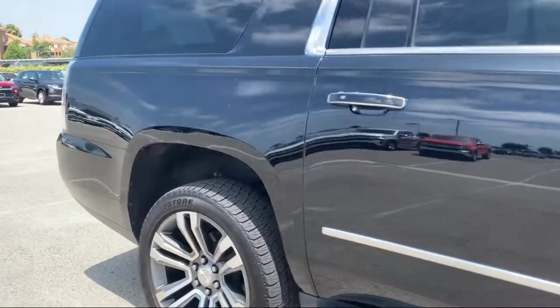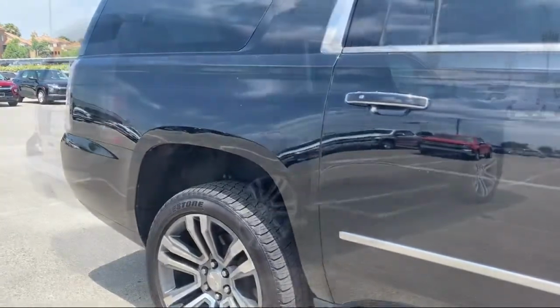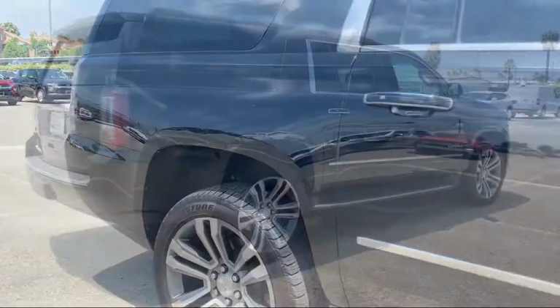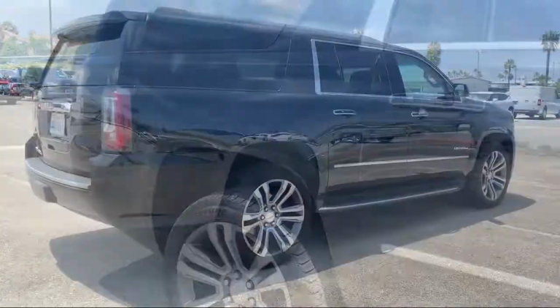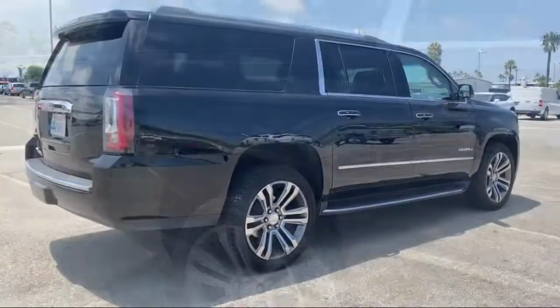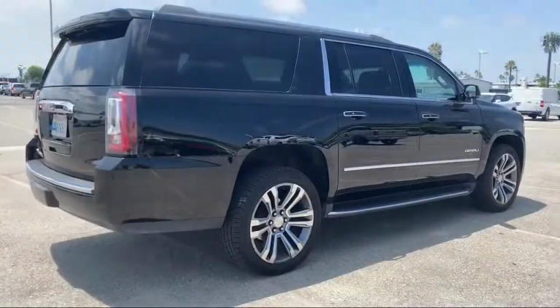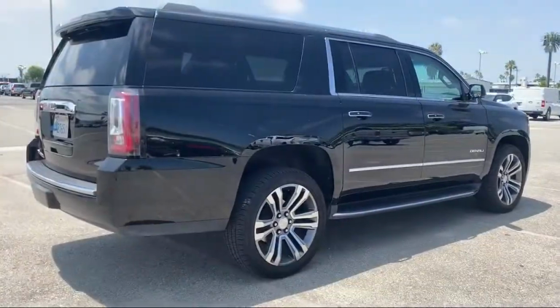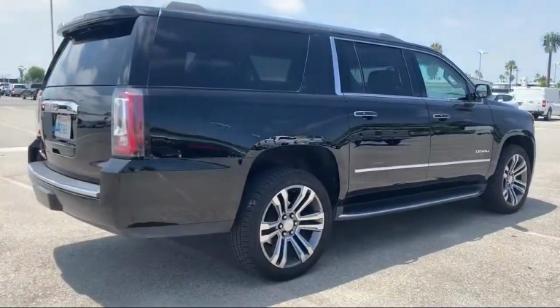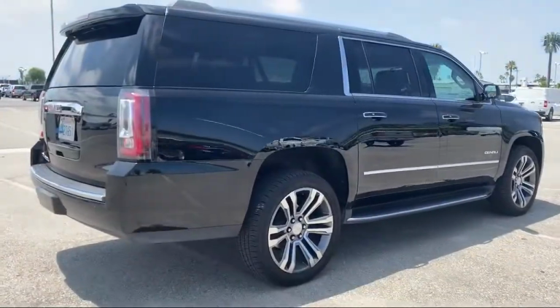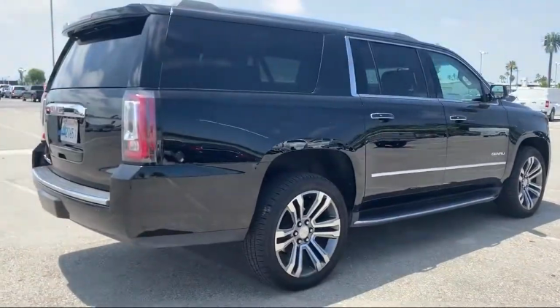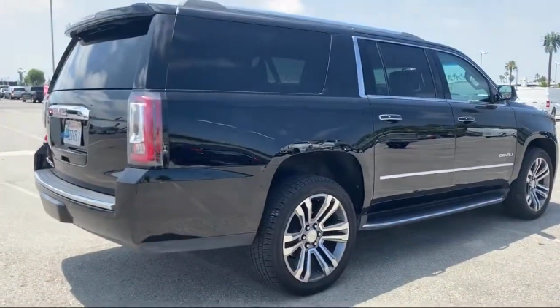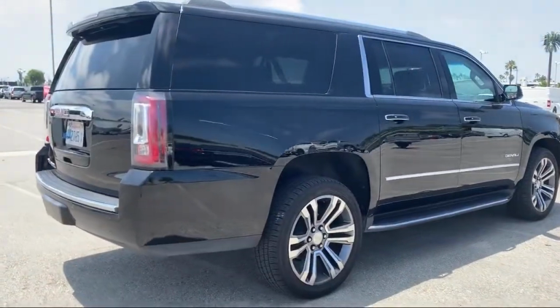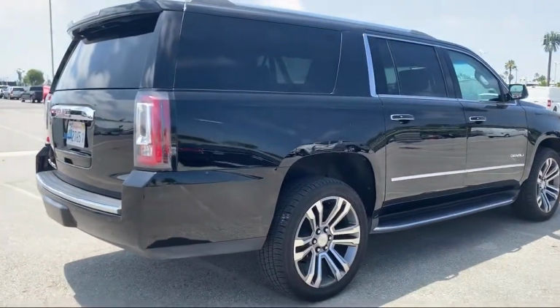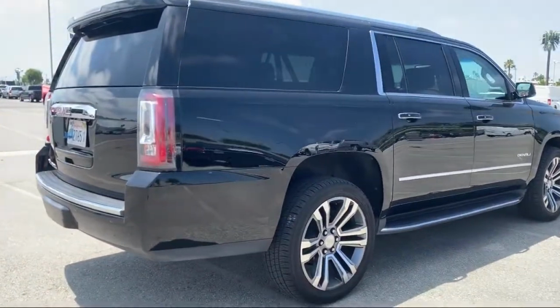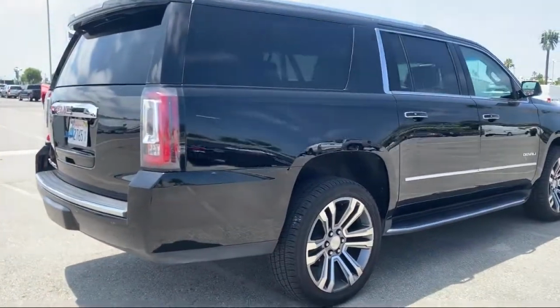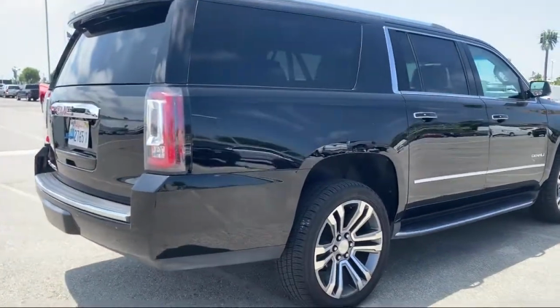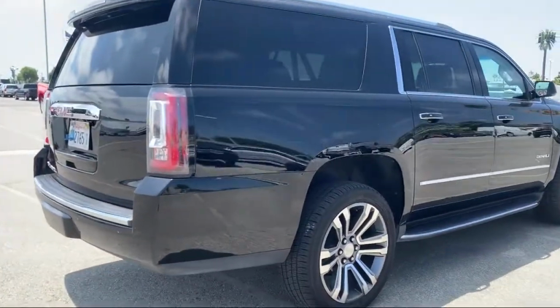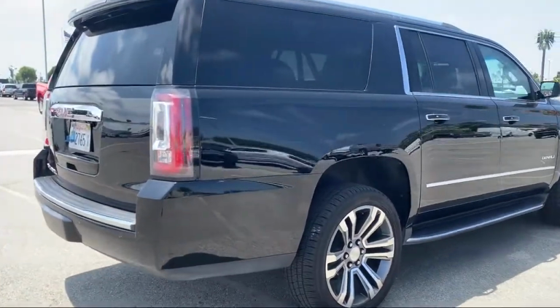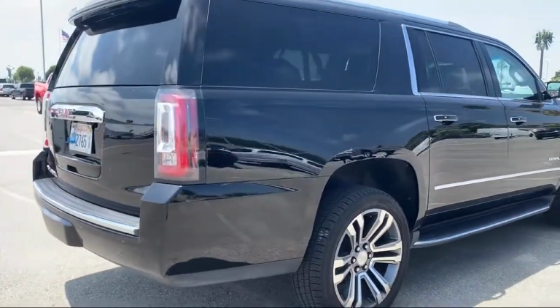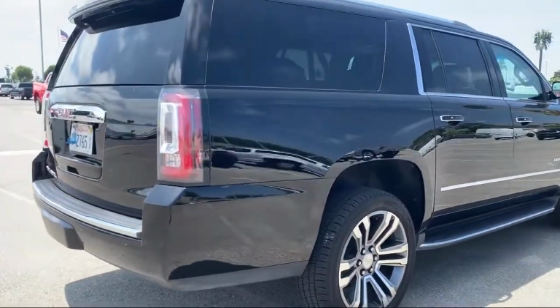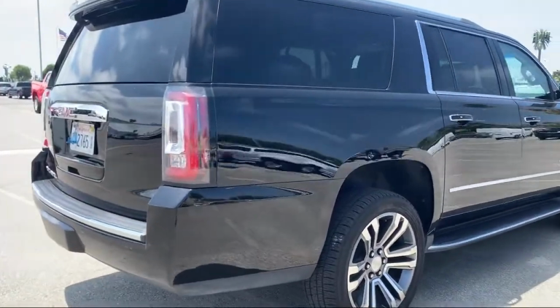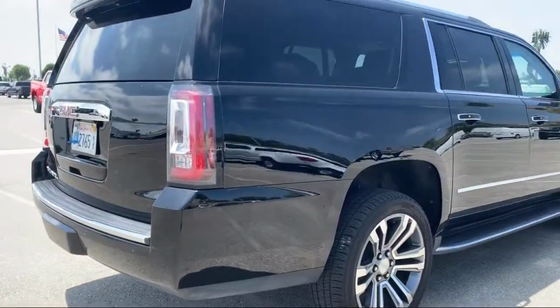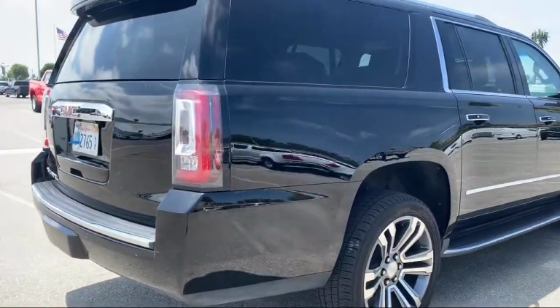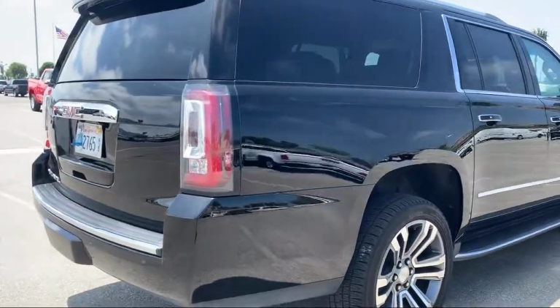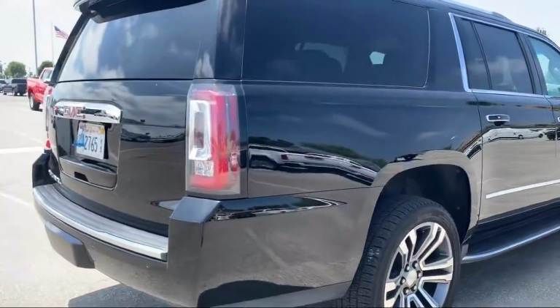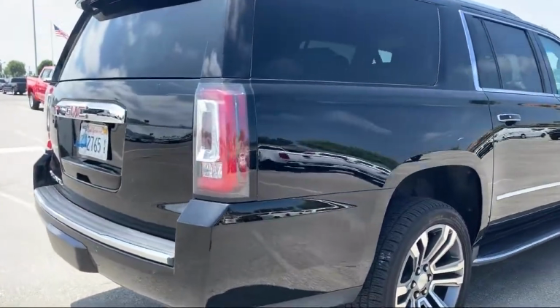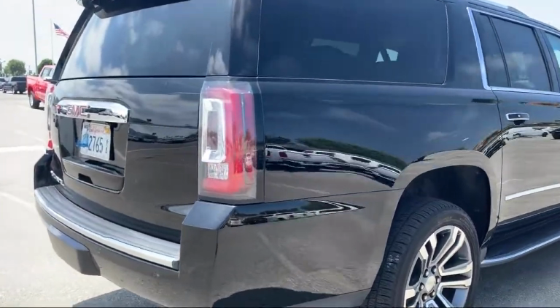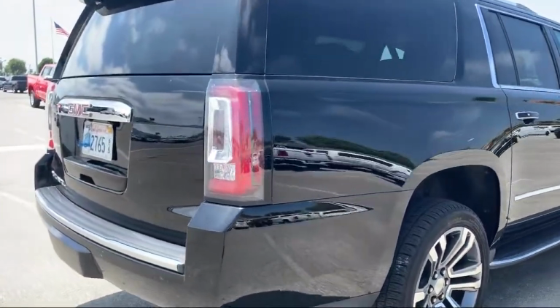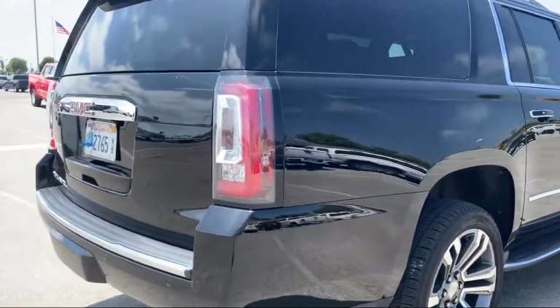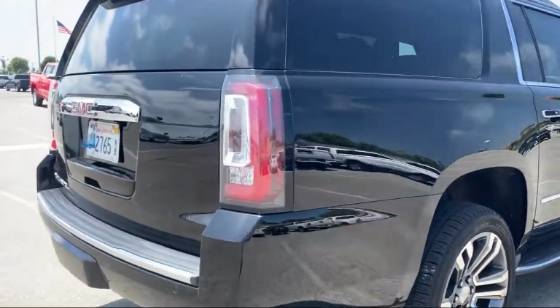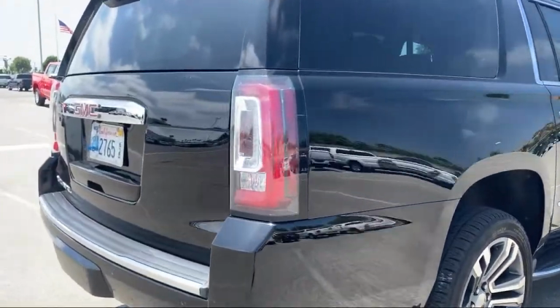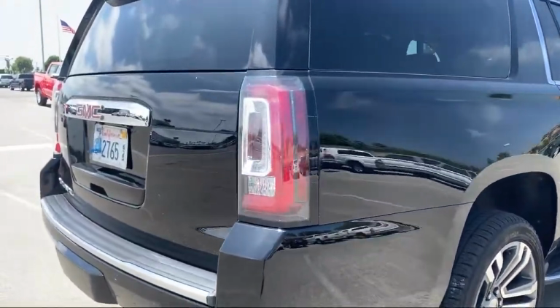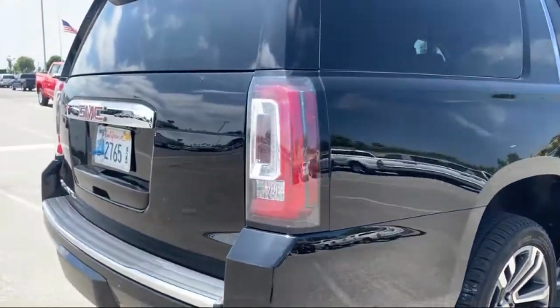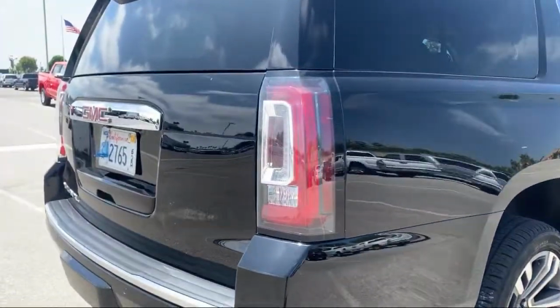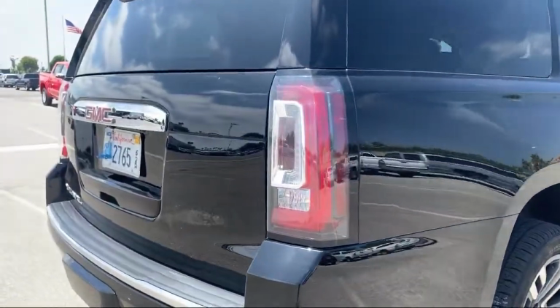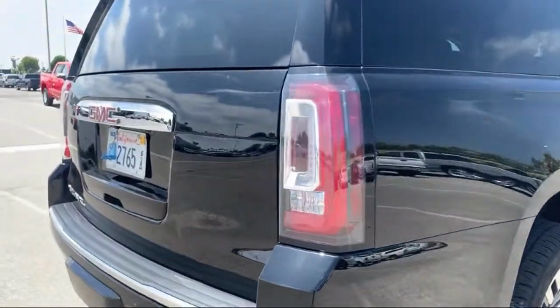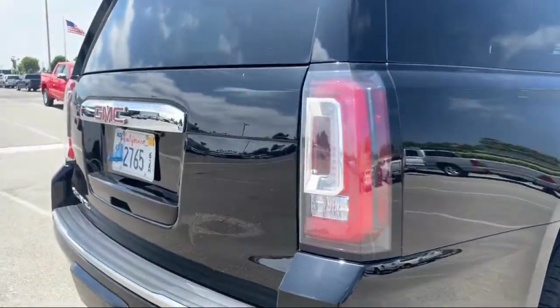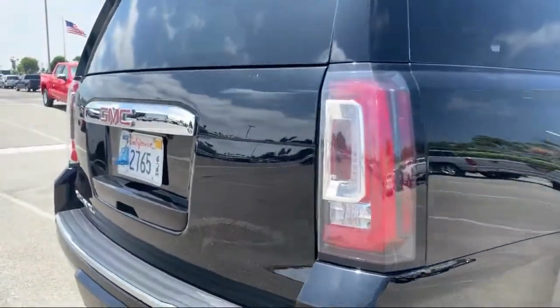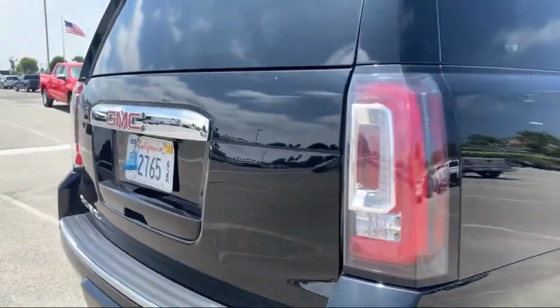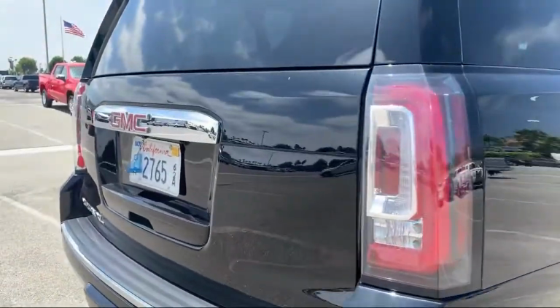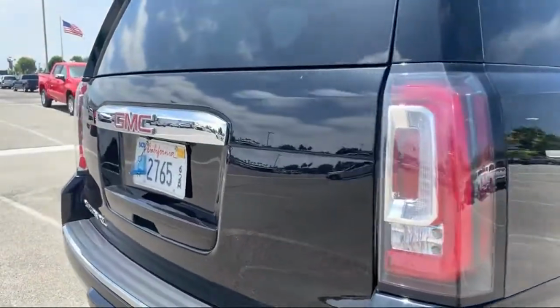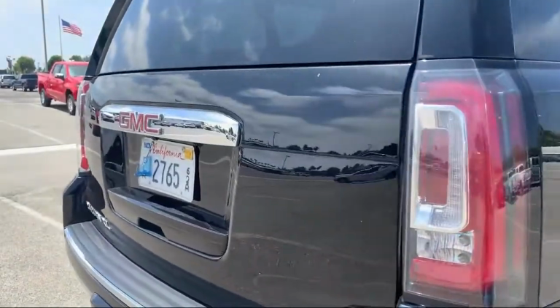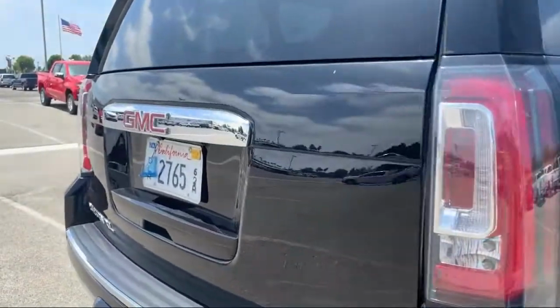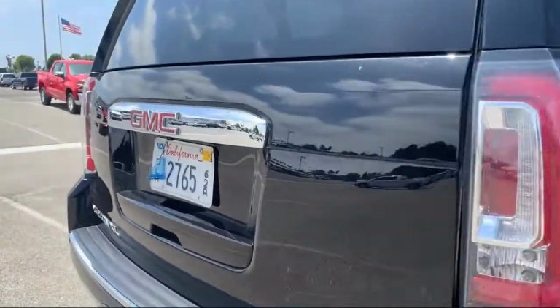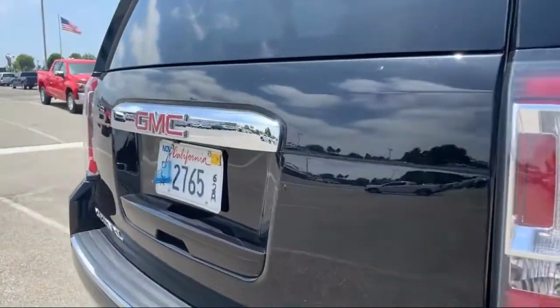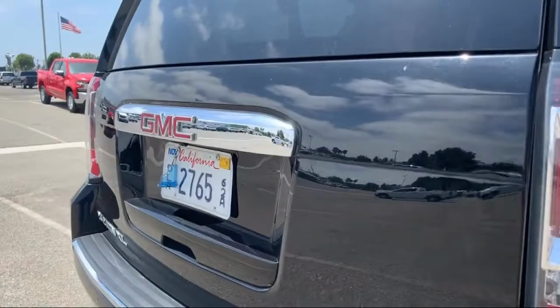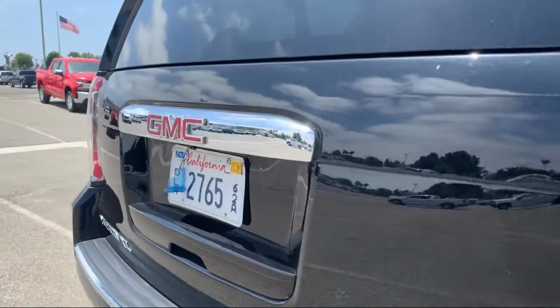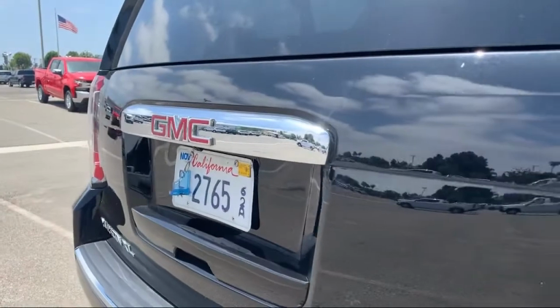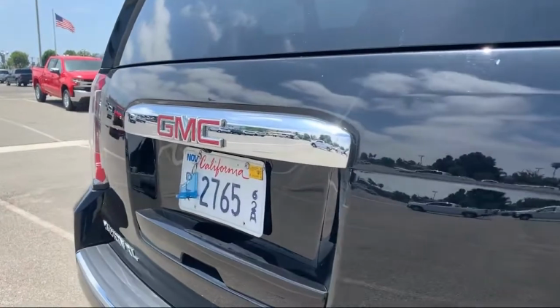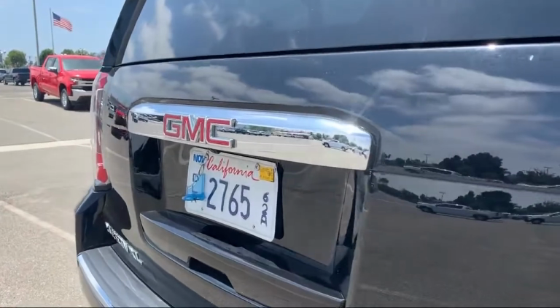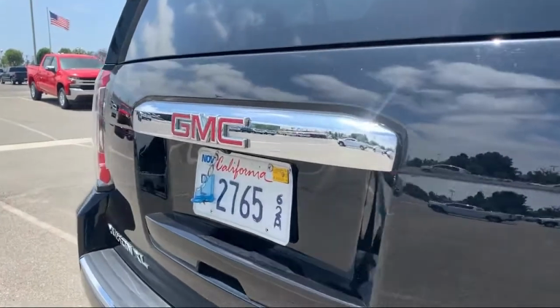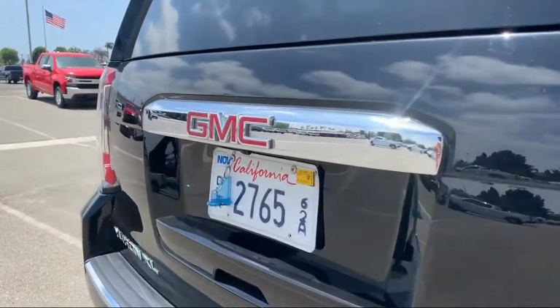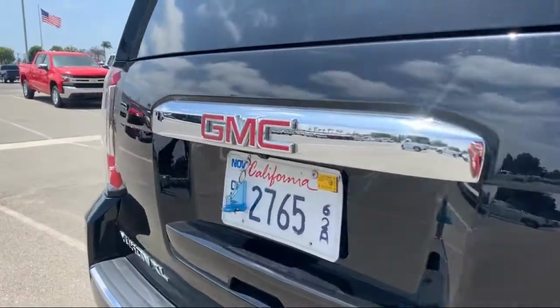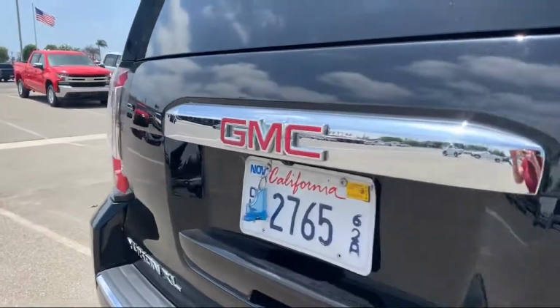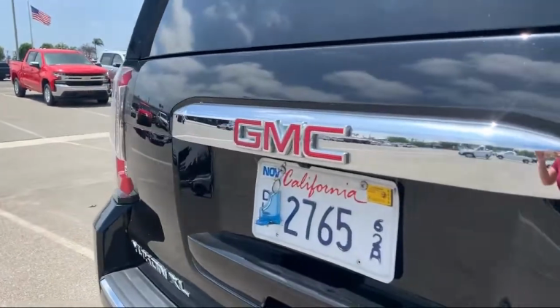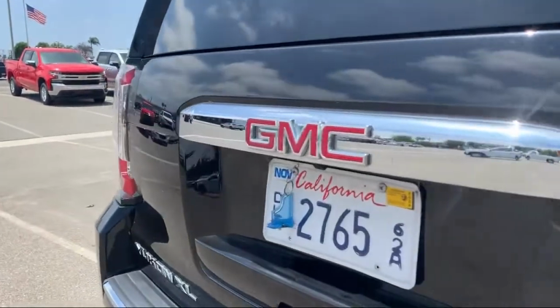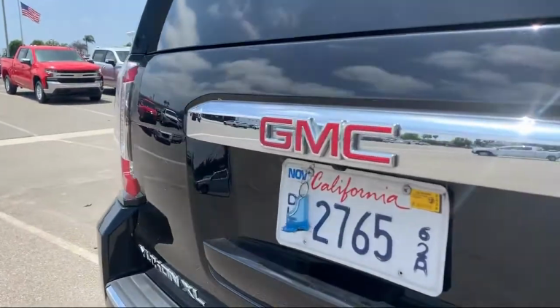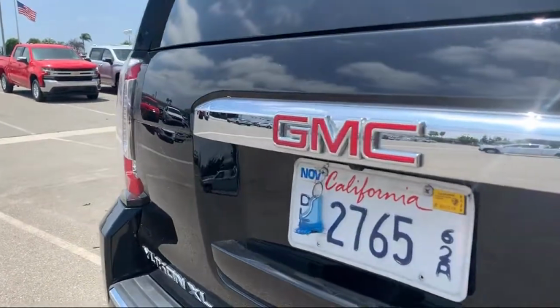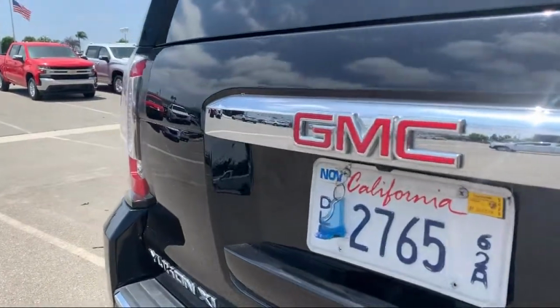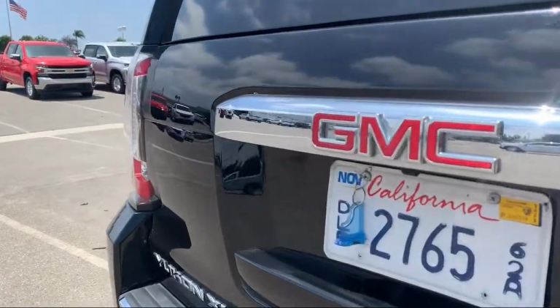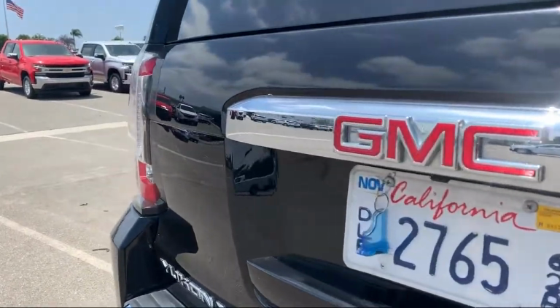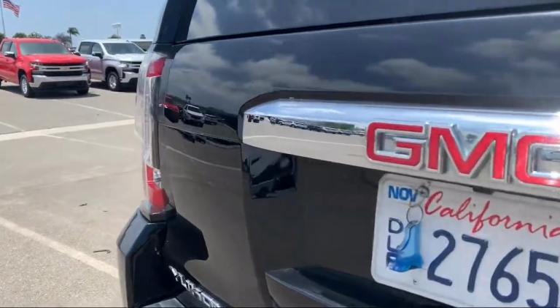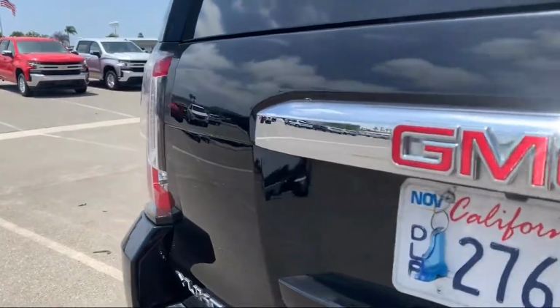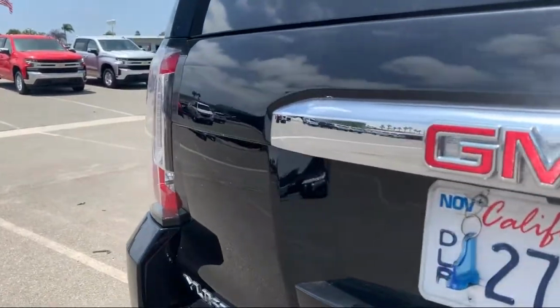It also features privacy glass, a remote start system, an MP3 player, and has less than 10,000 miles on the odometer.